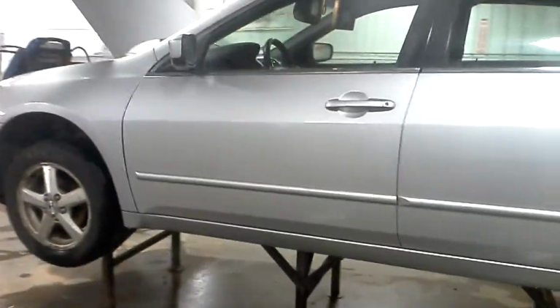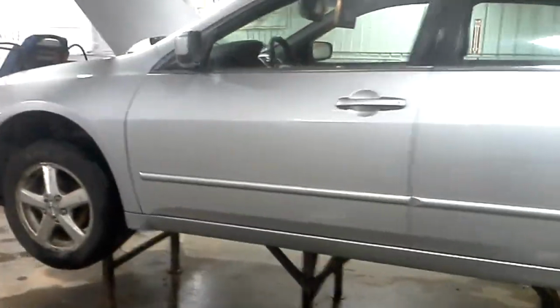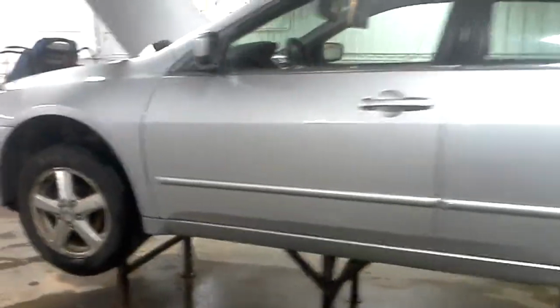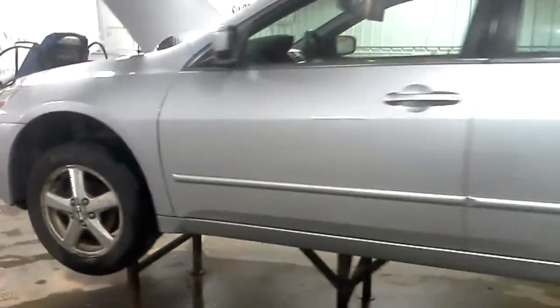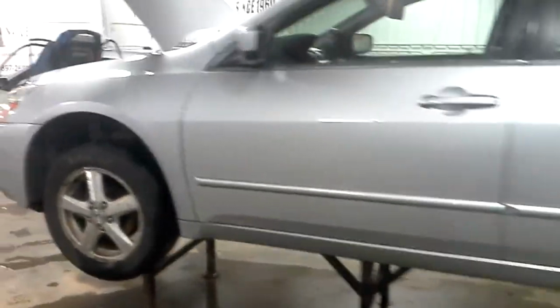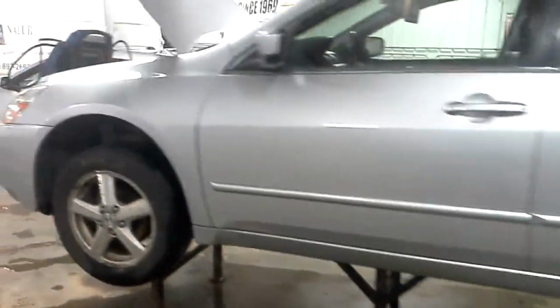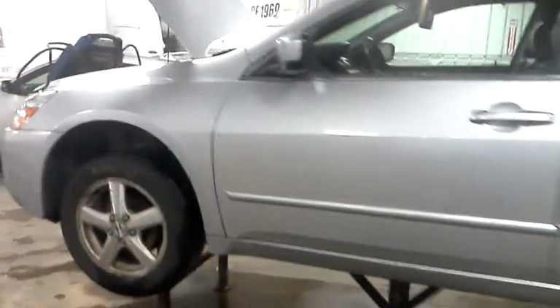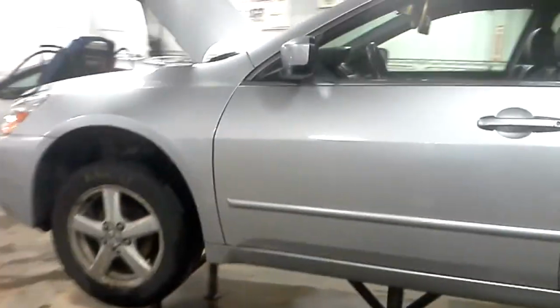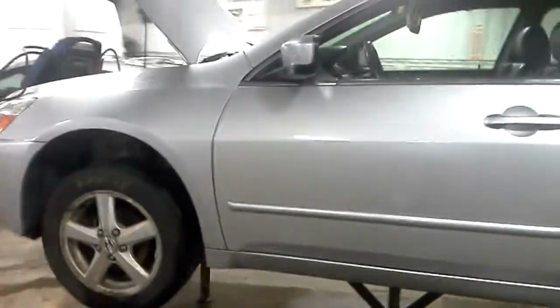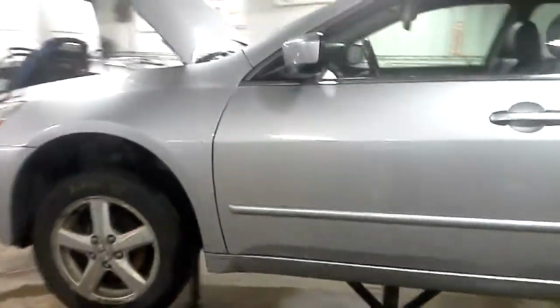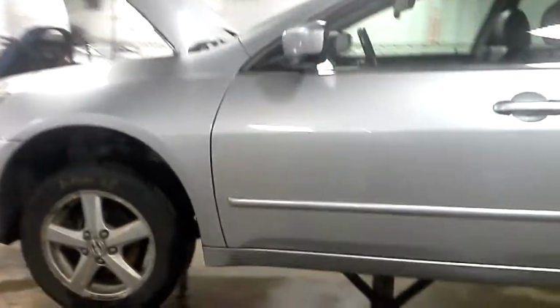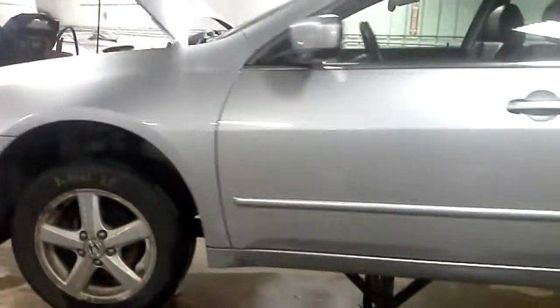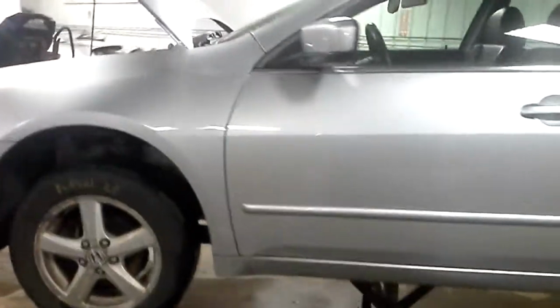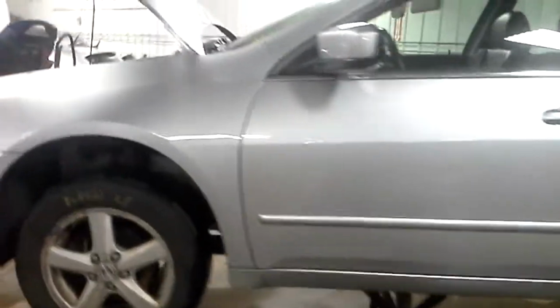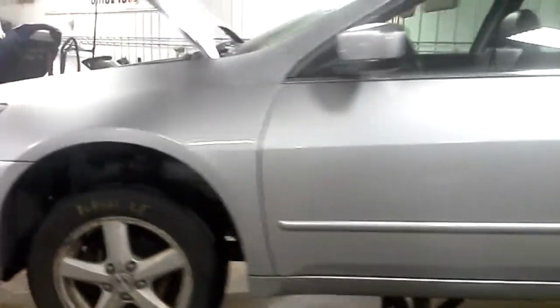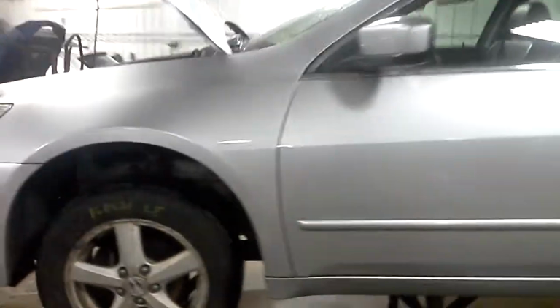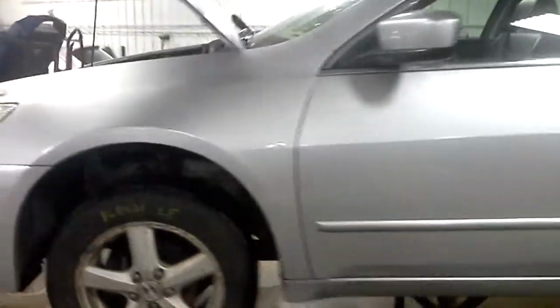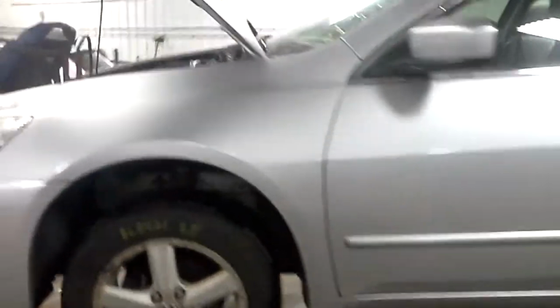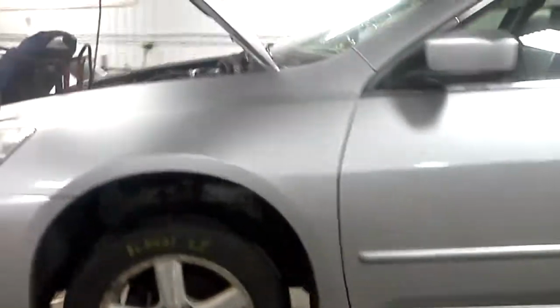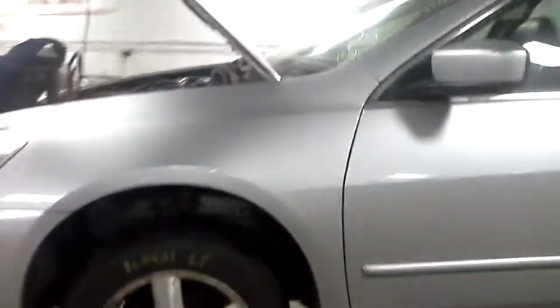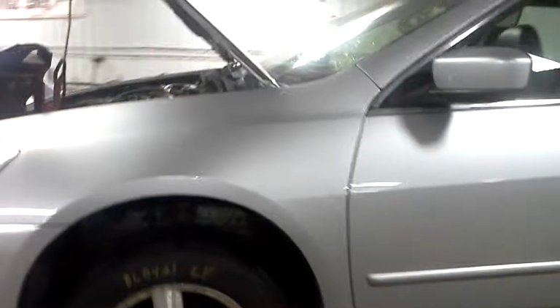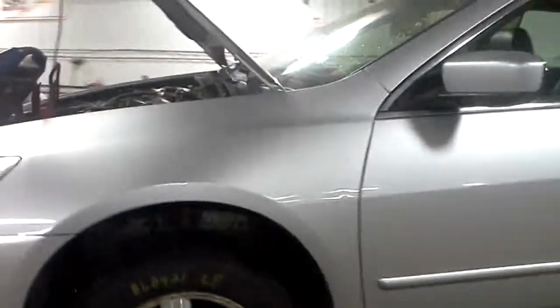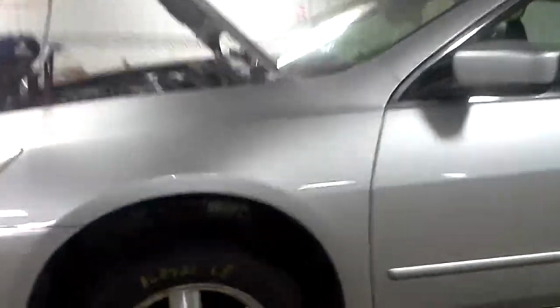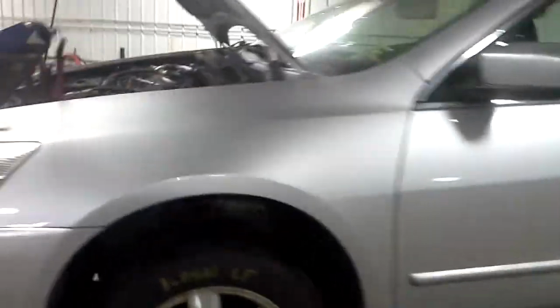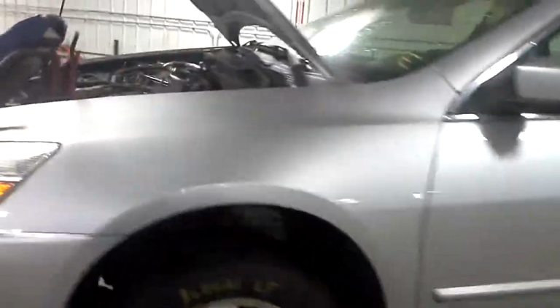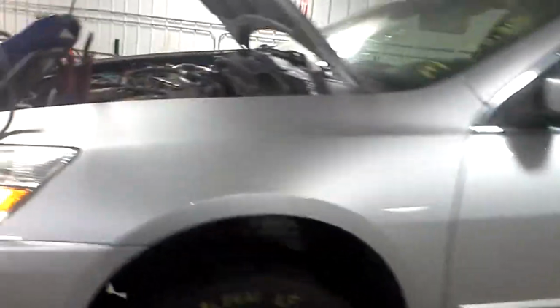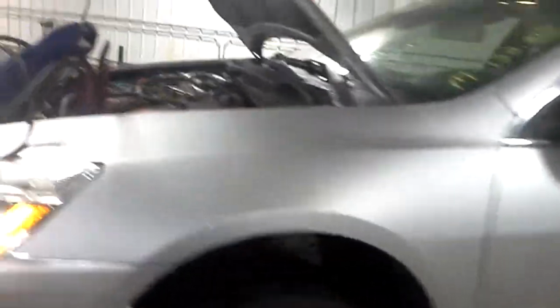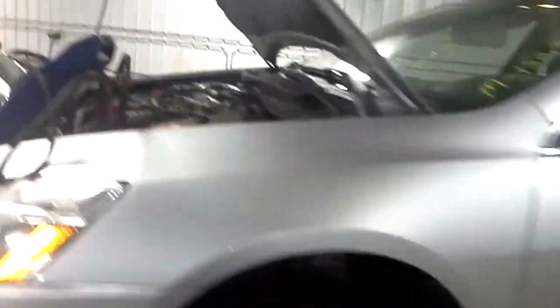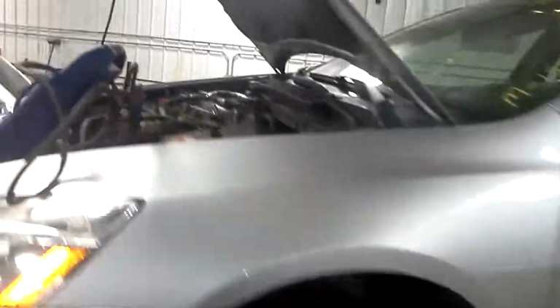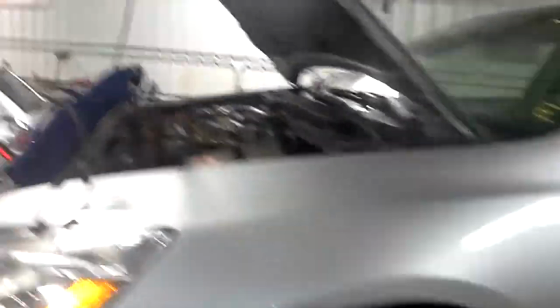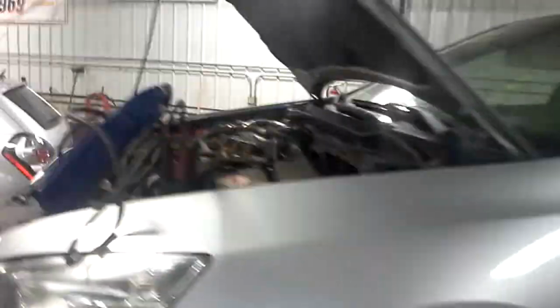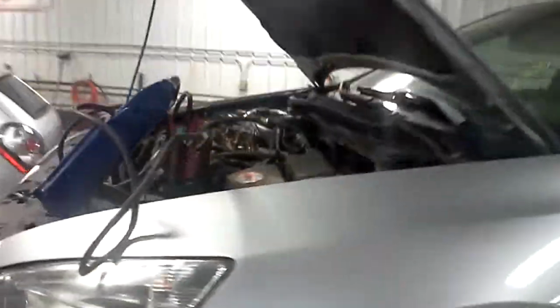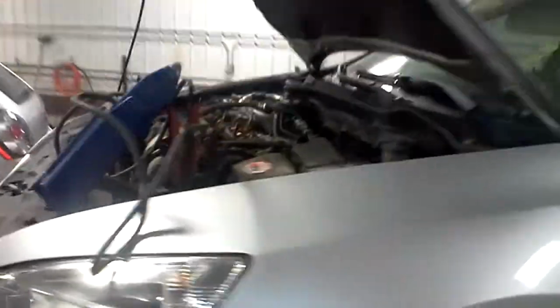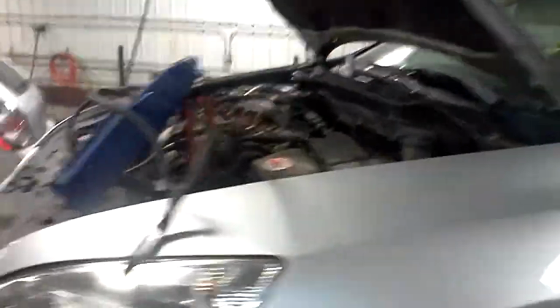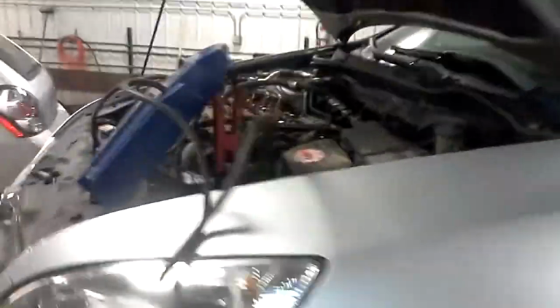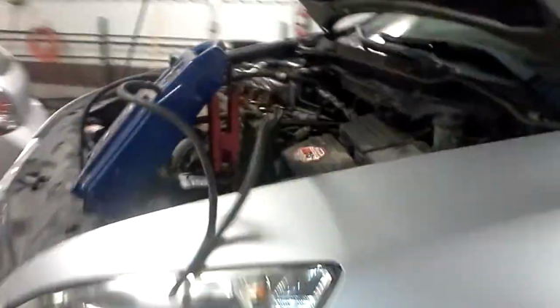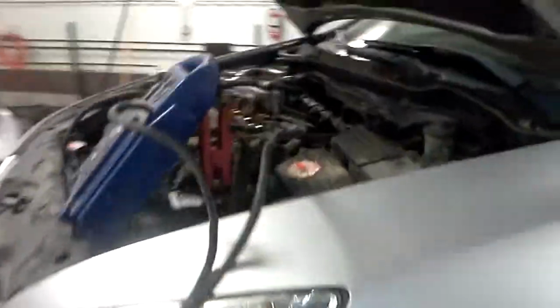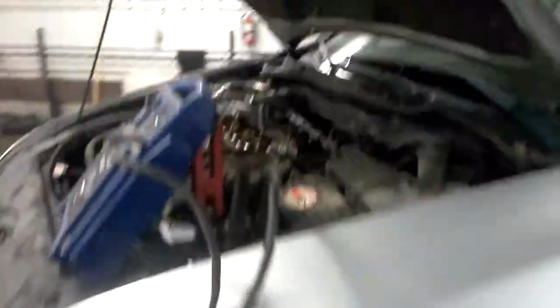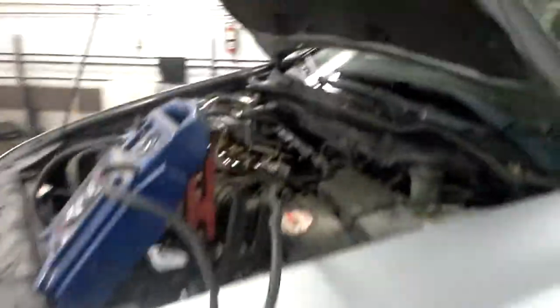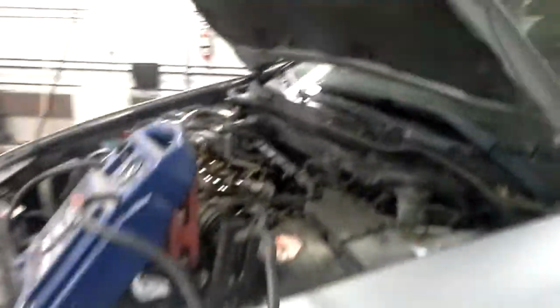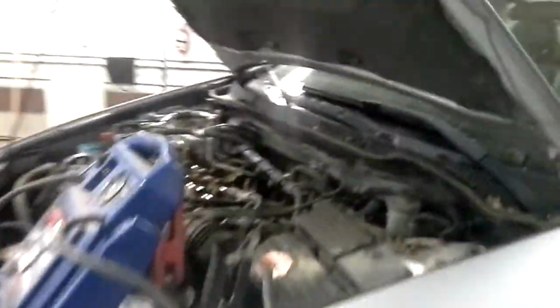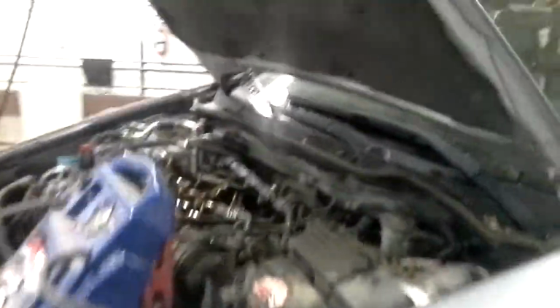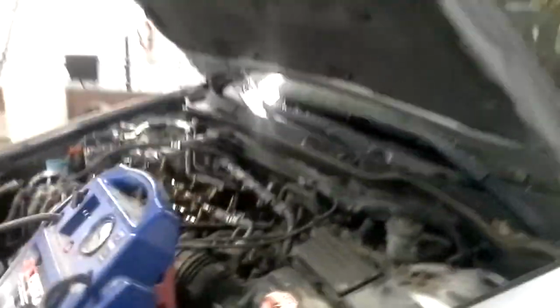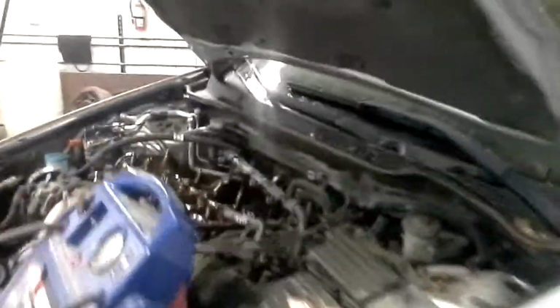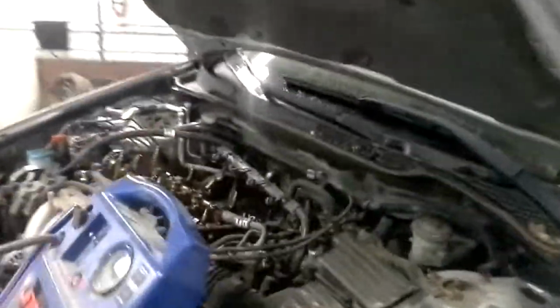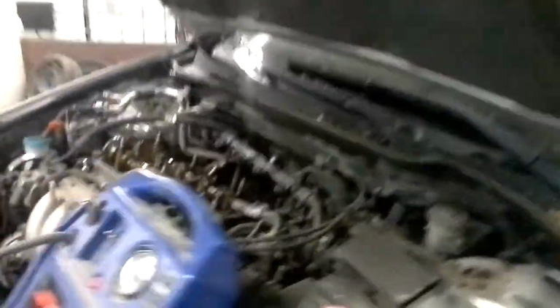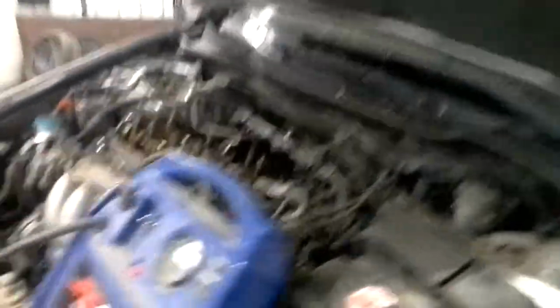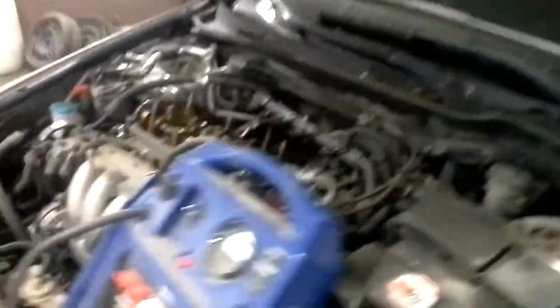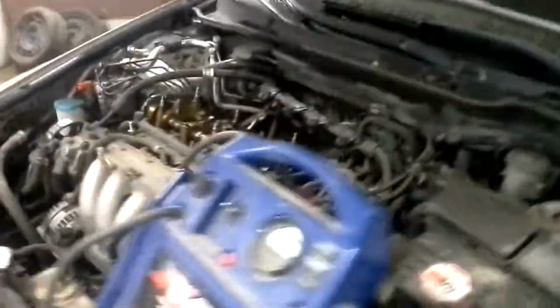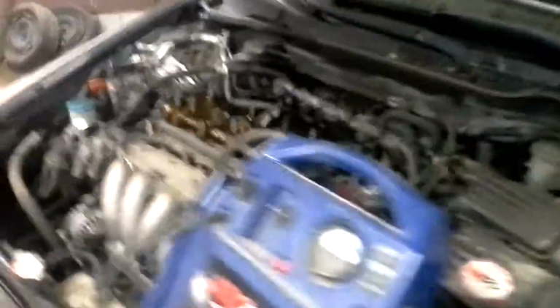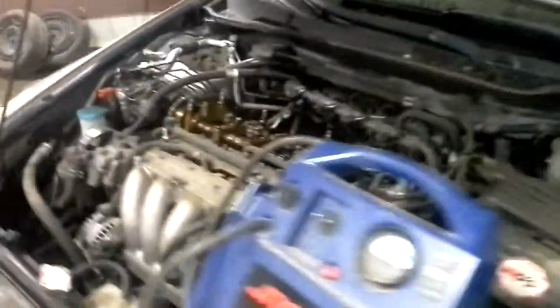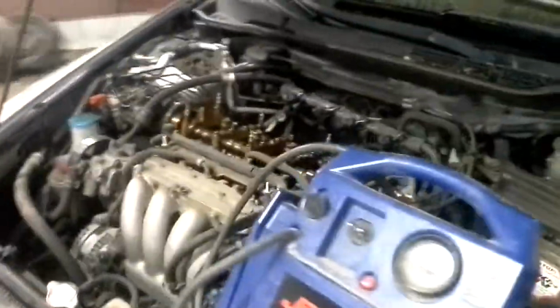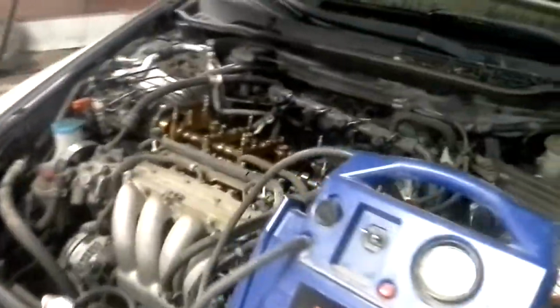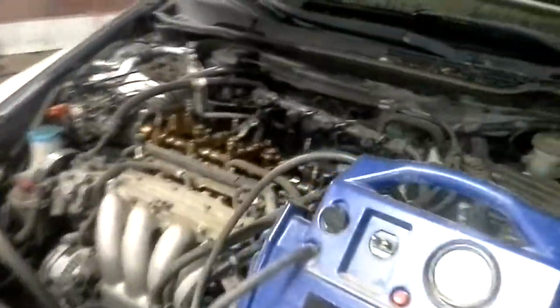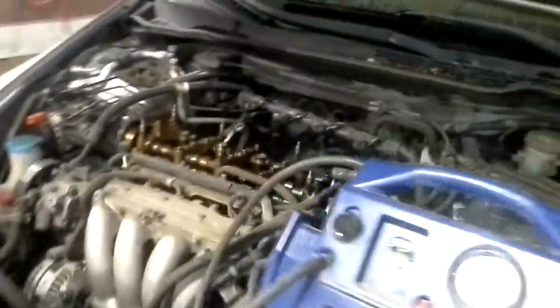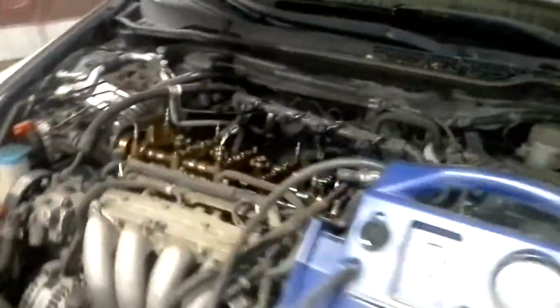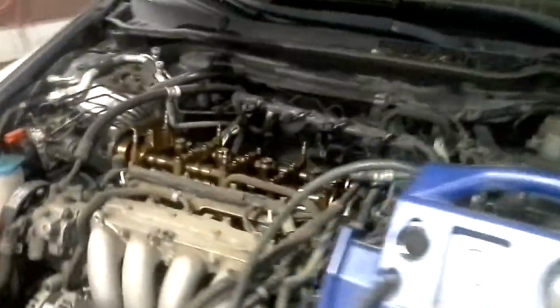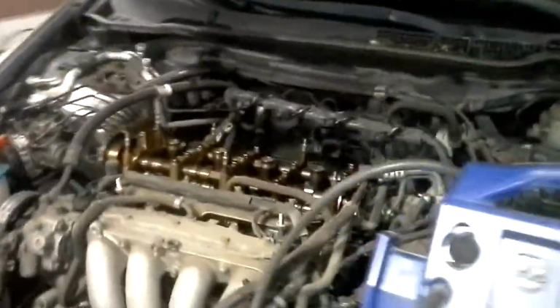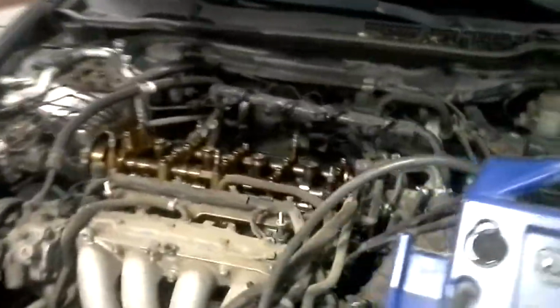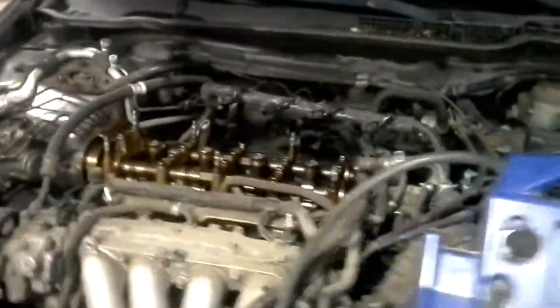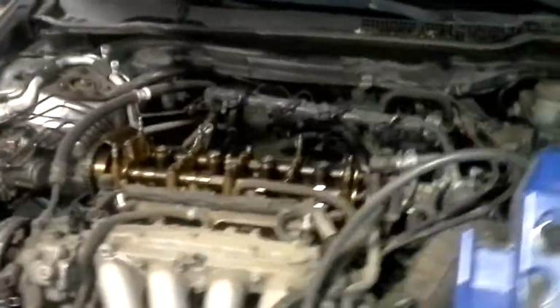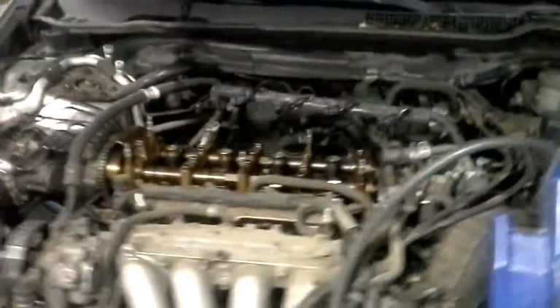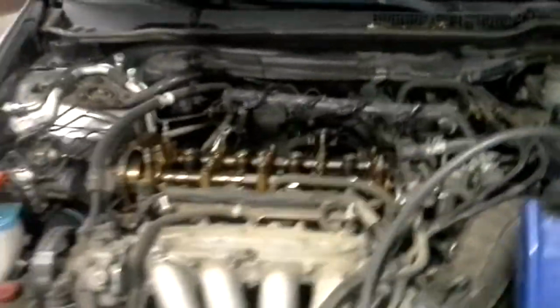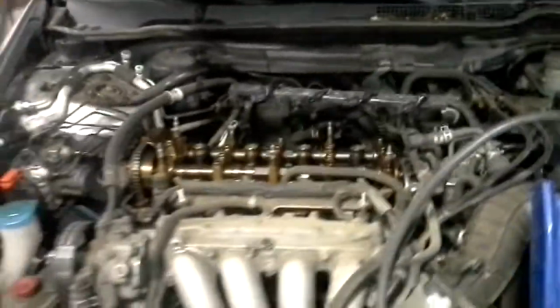It does have a bad motor. The car has 158,315 miles on it.